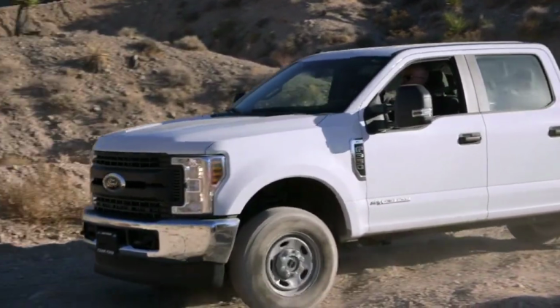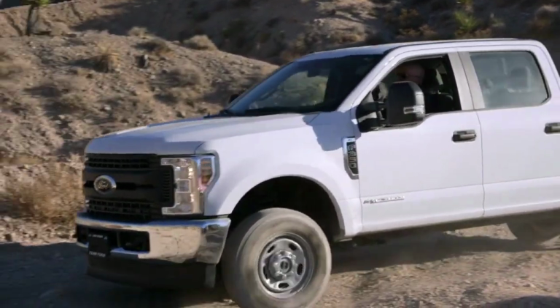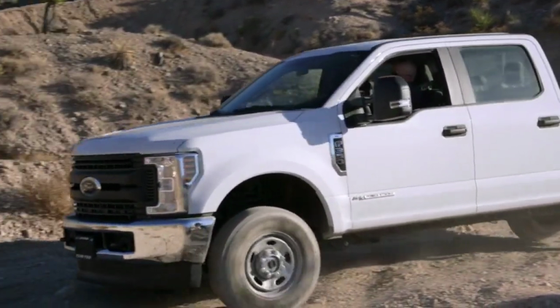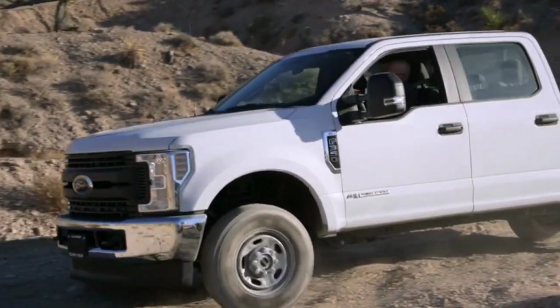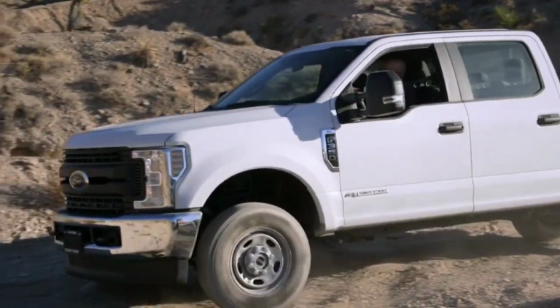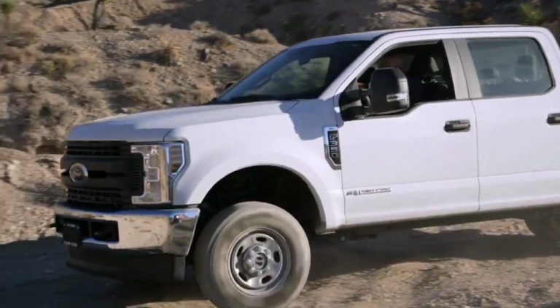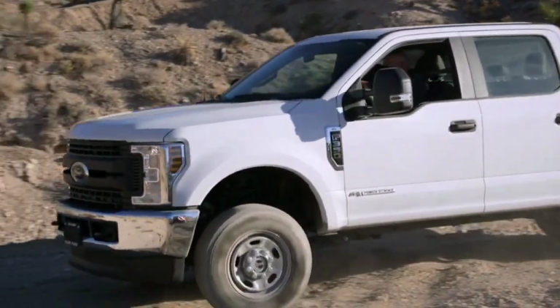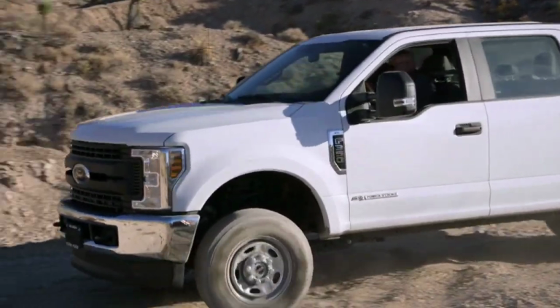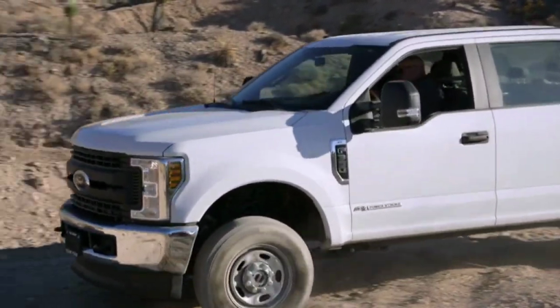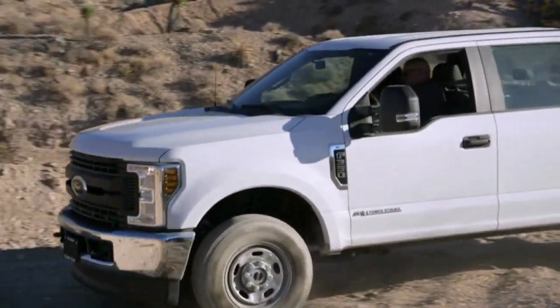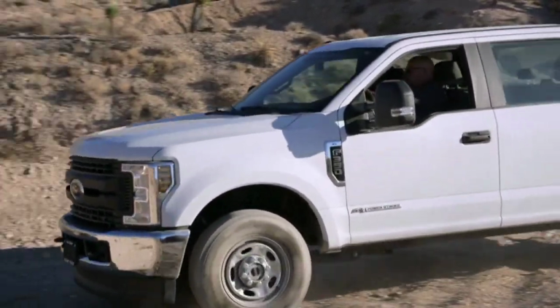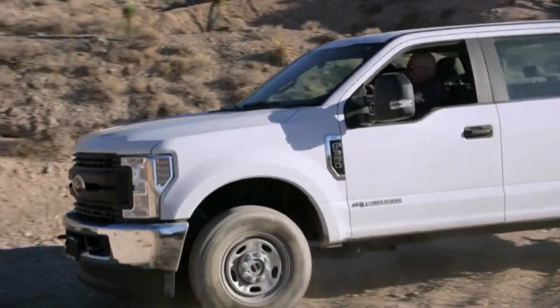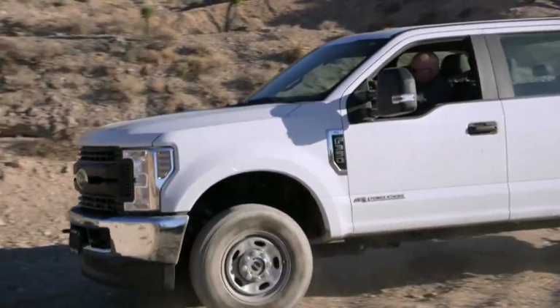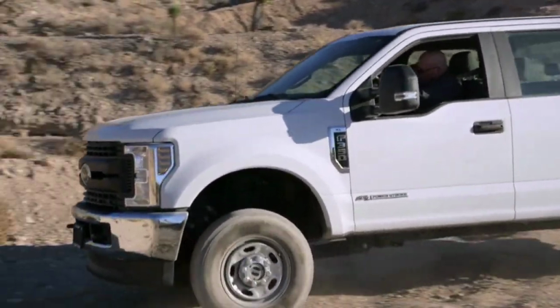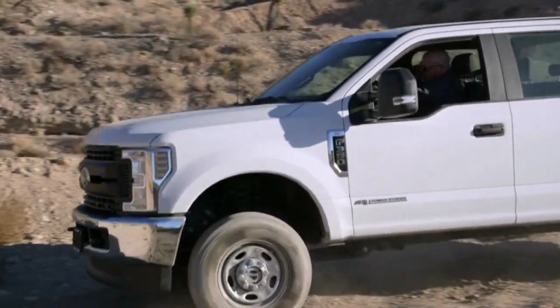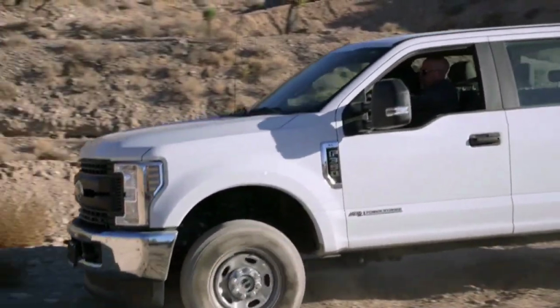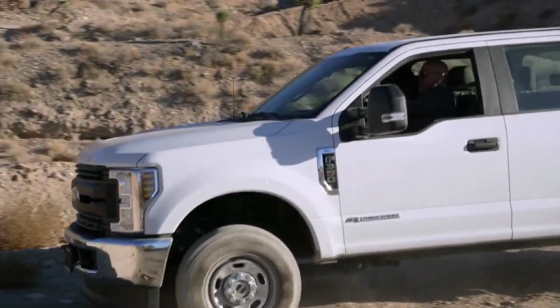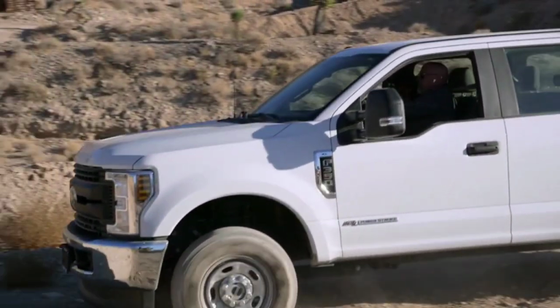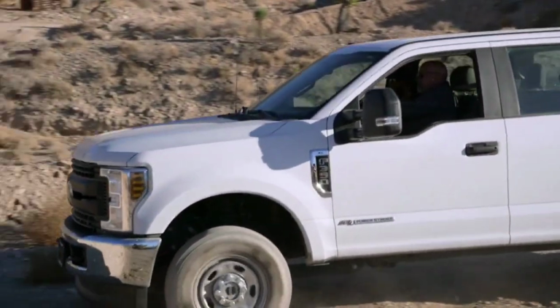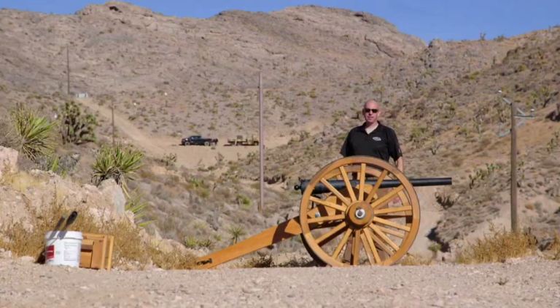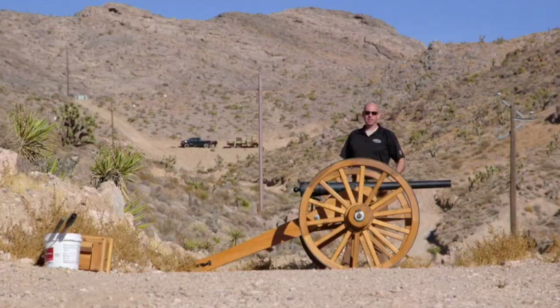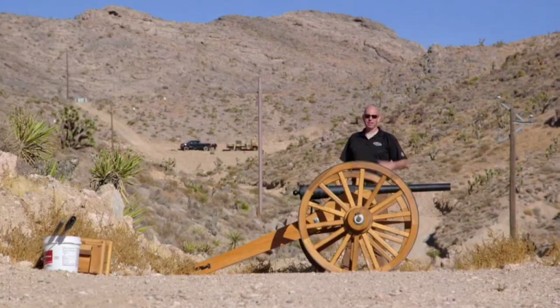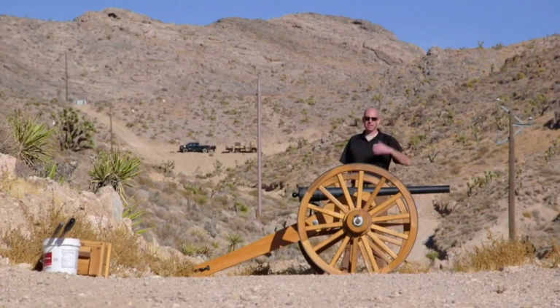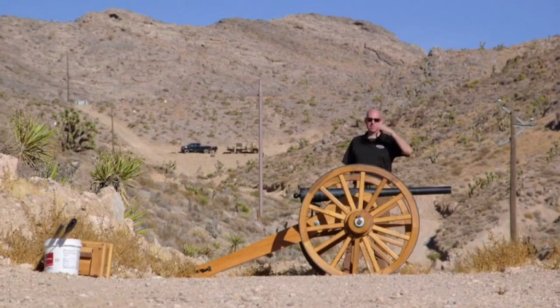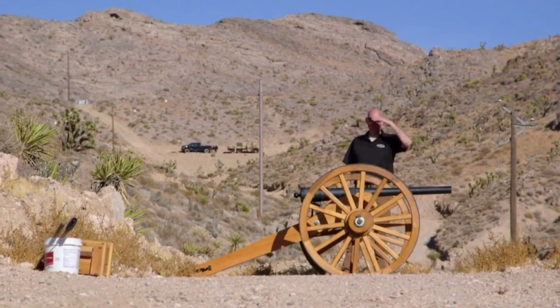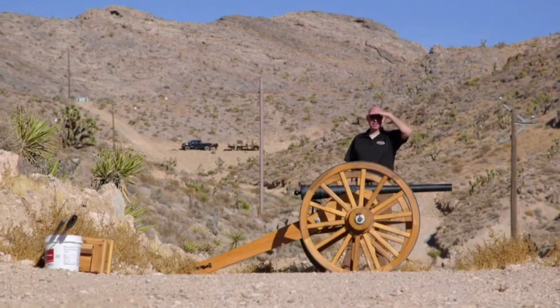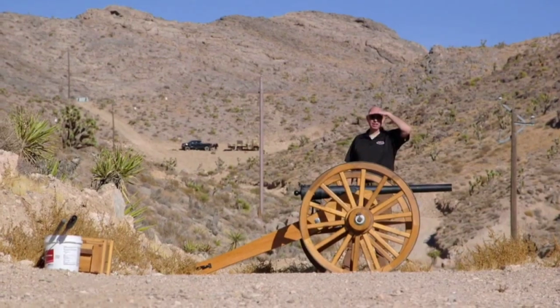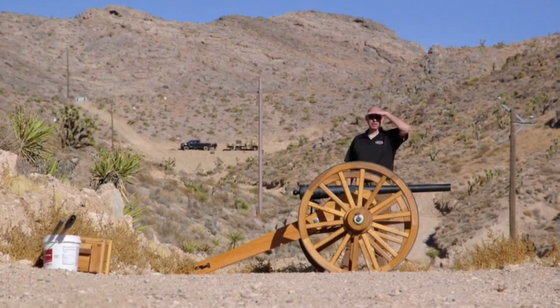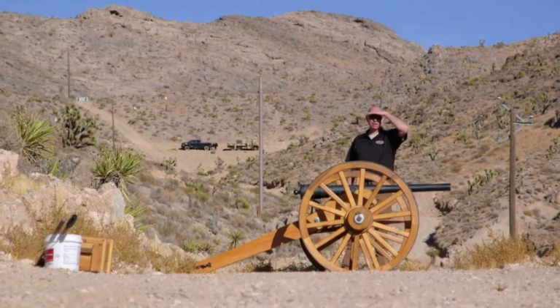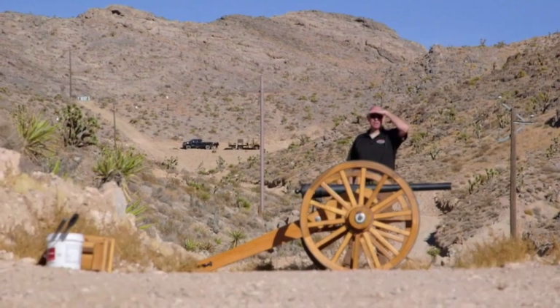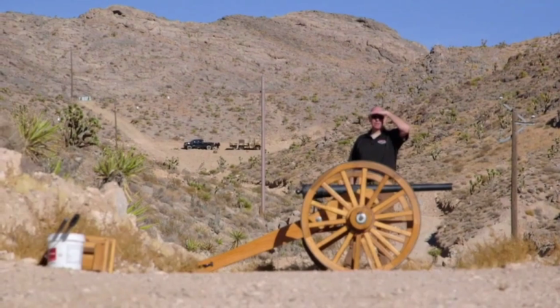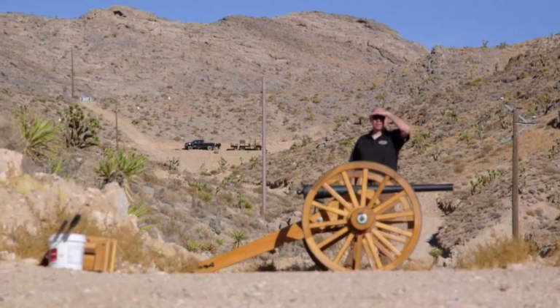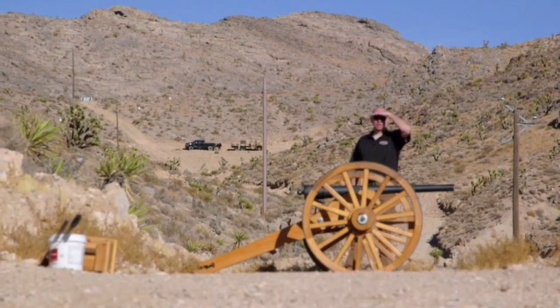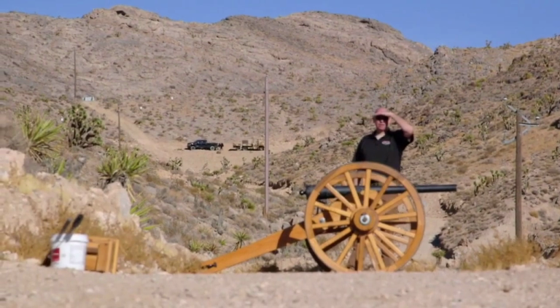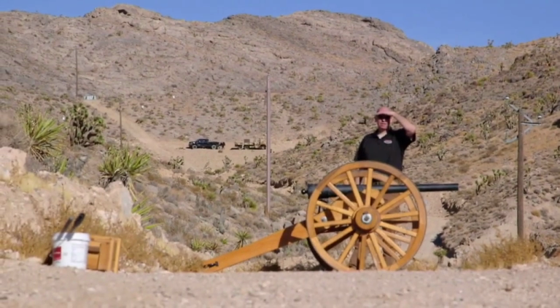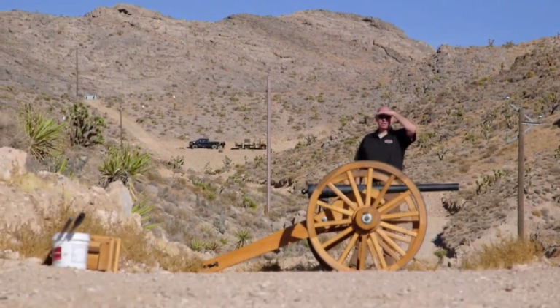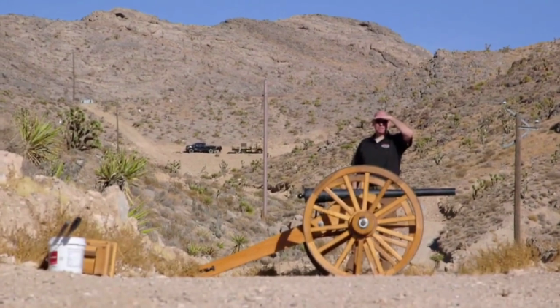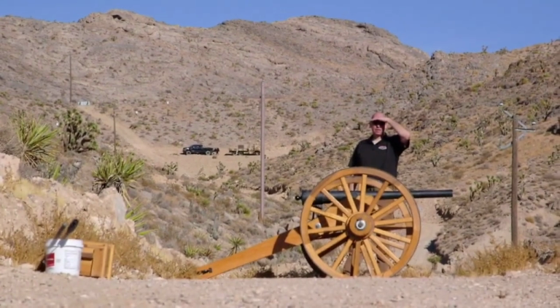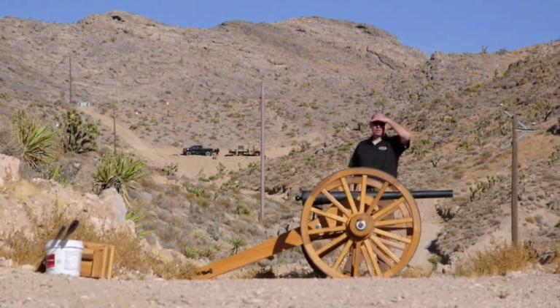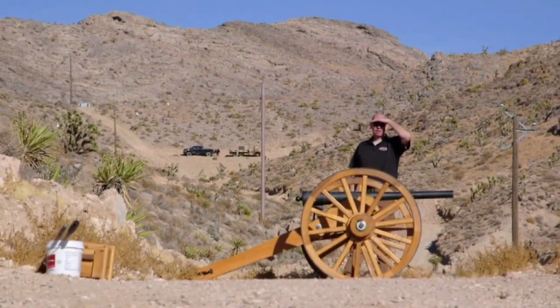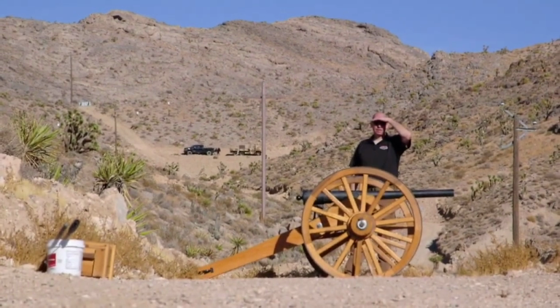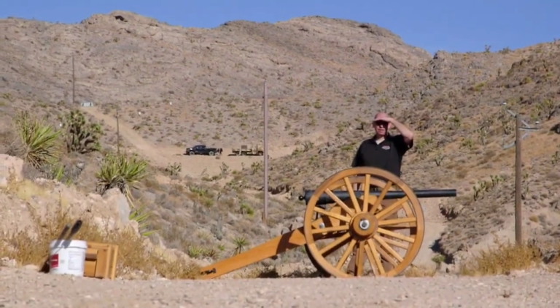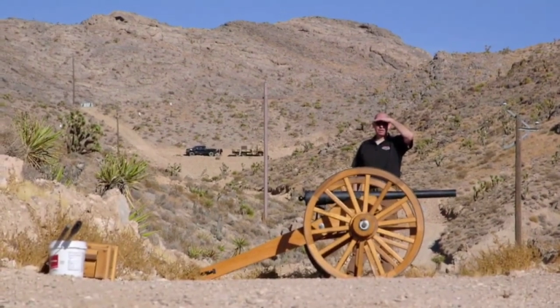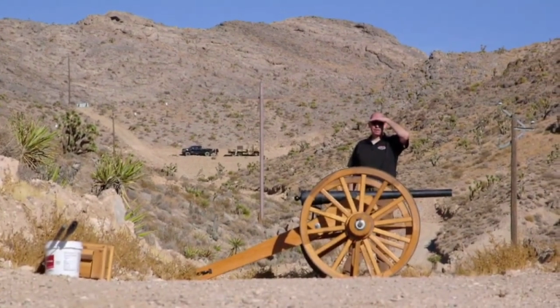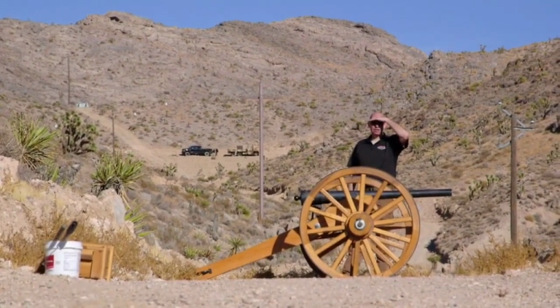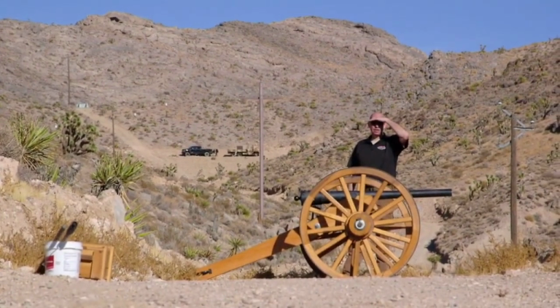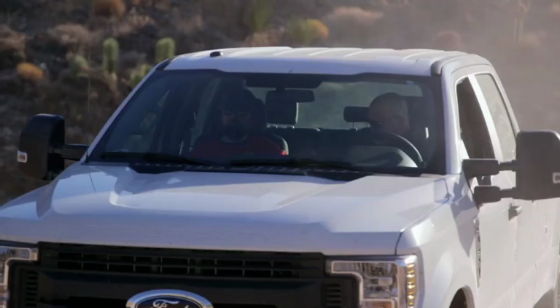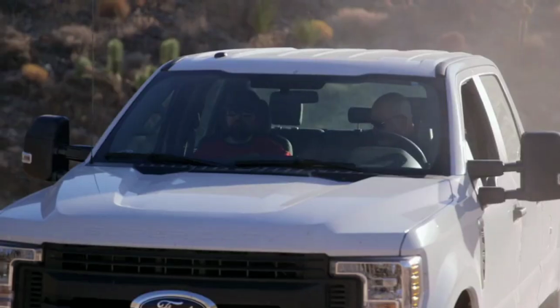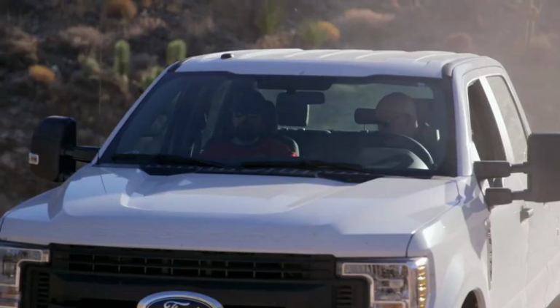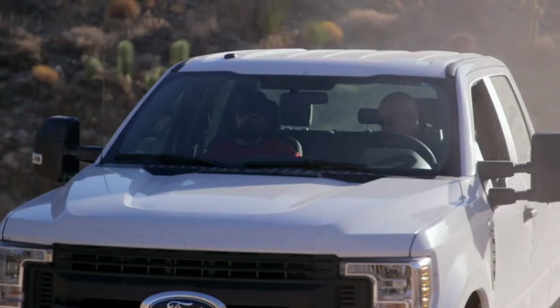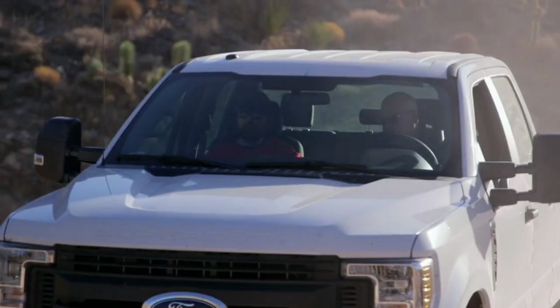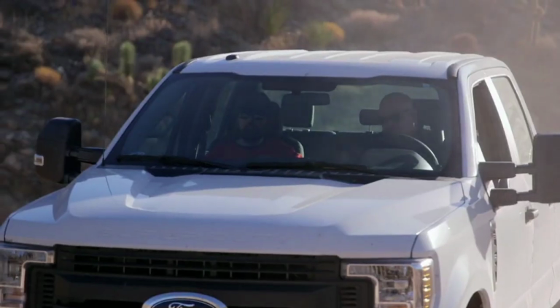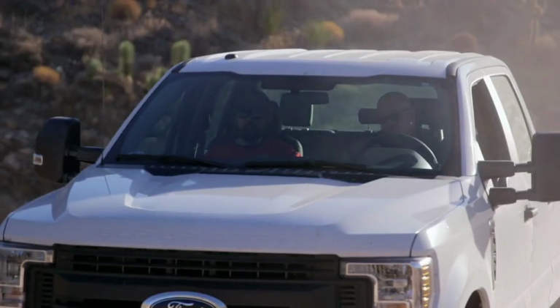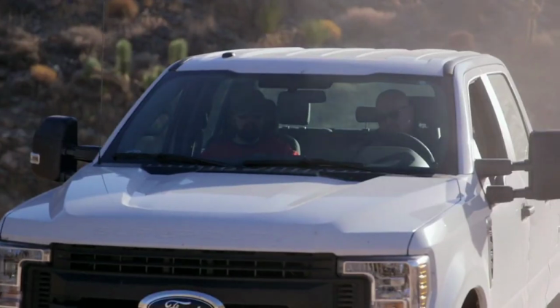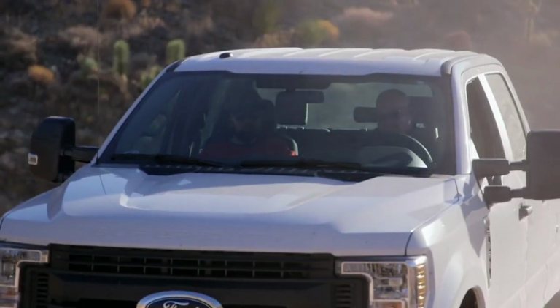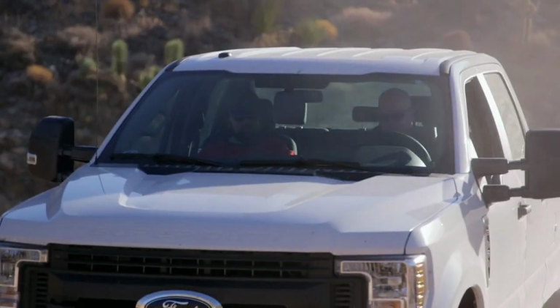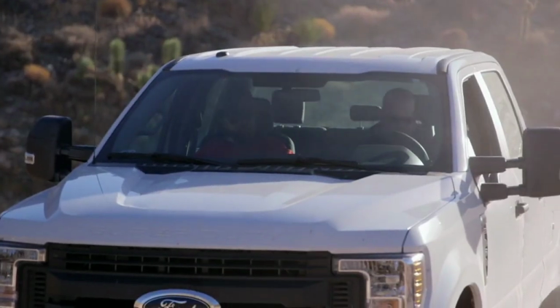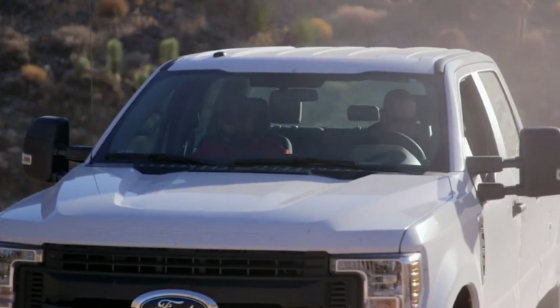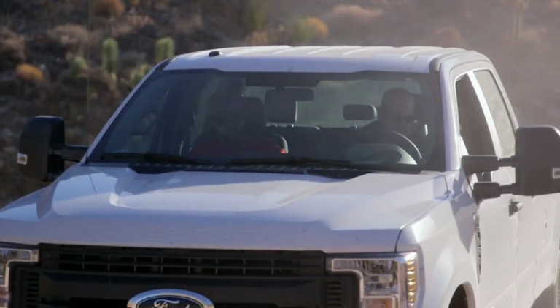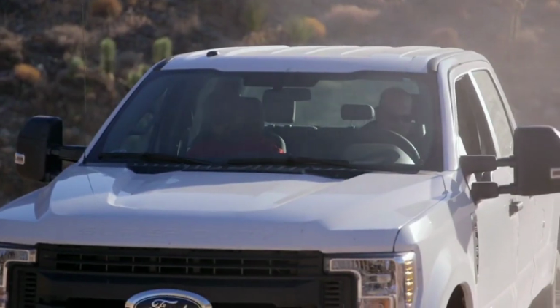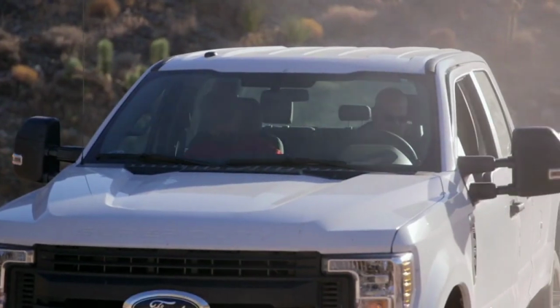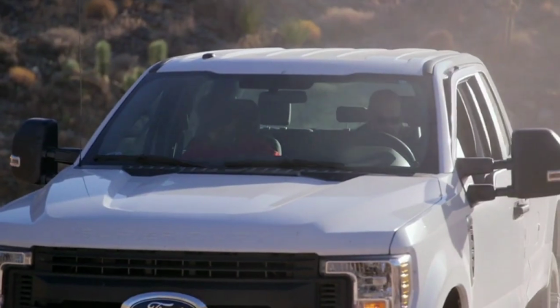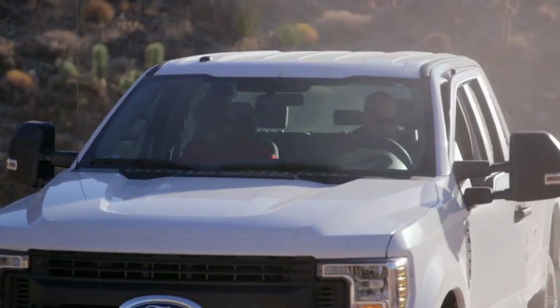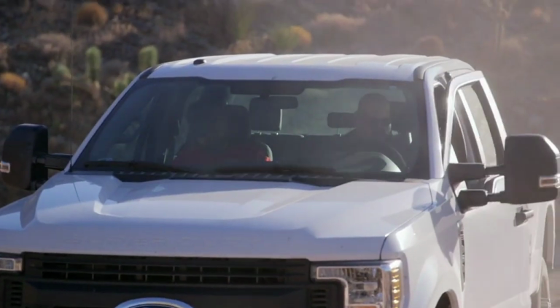All right, you ready to blow something up? Yeah. All right, you grab the sticks, I'll grab the box.